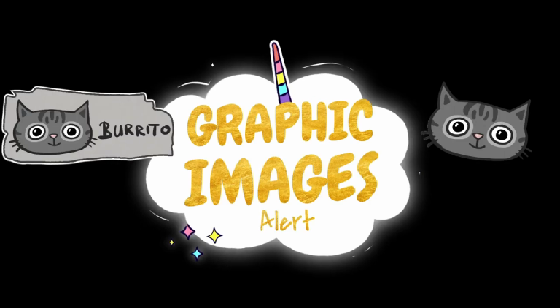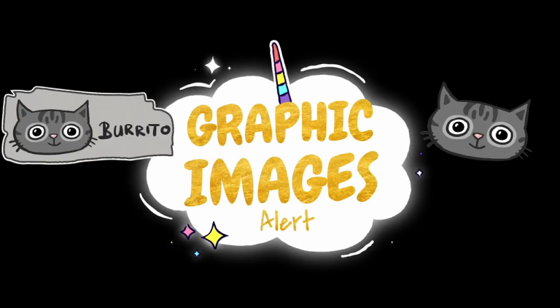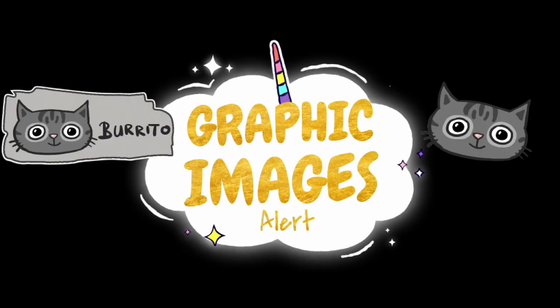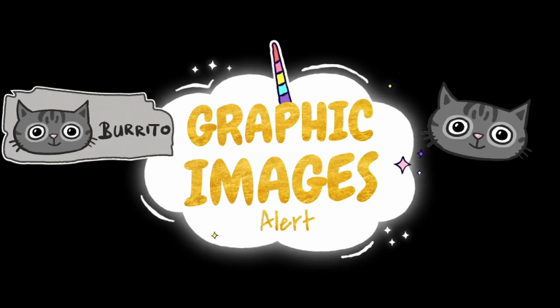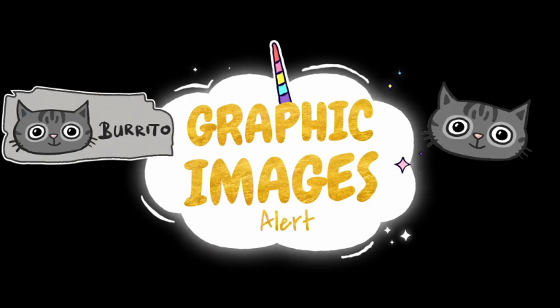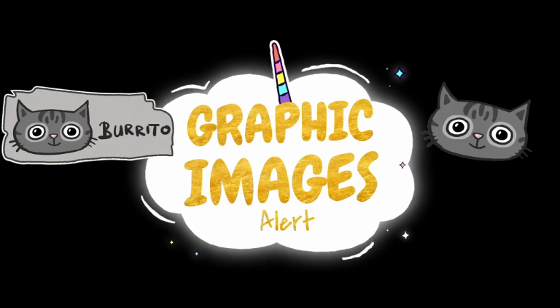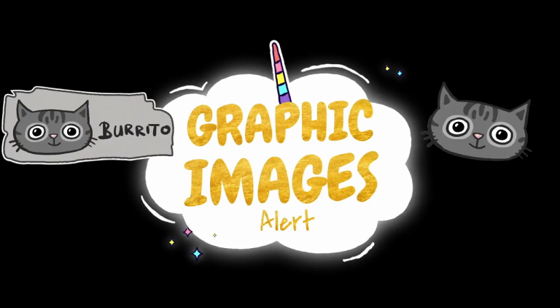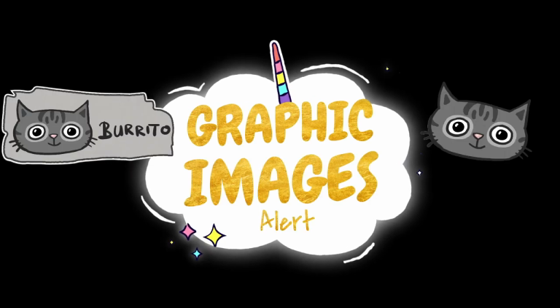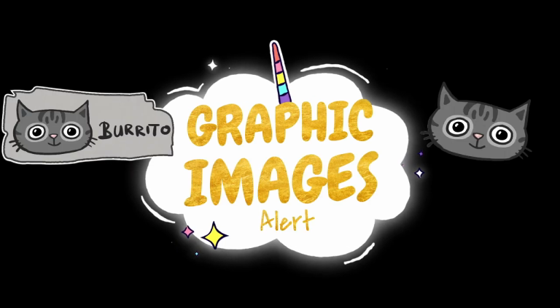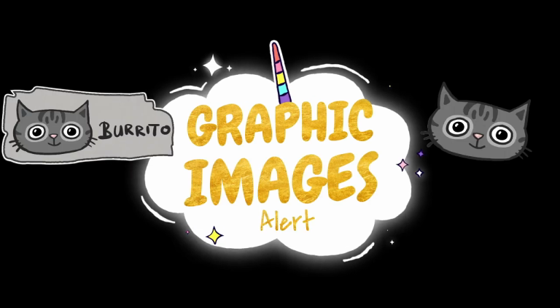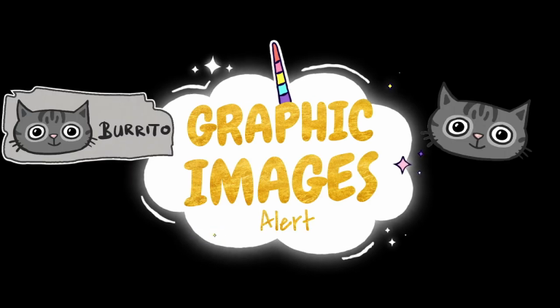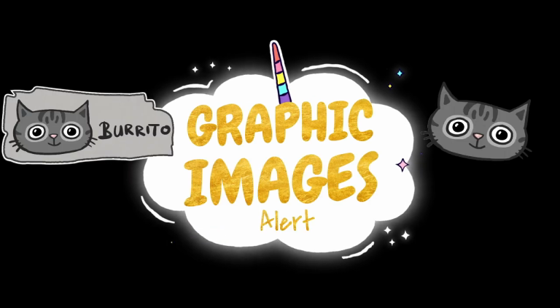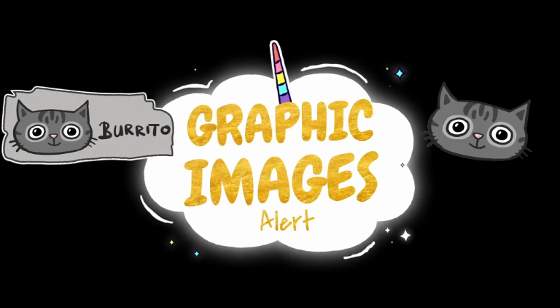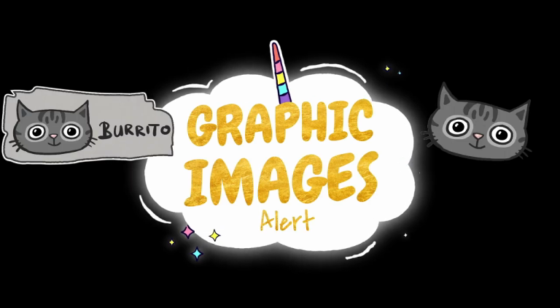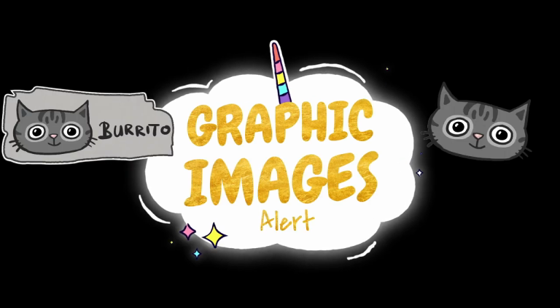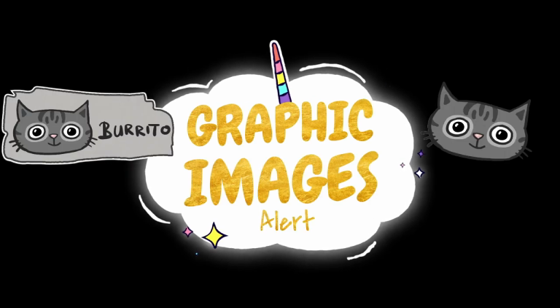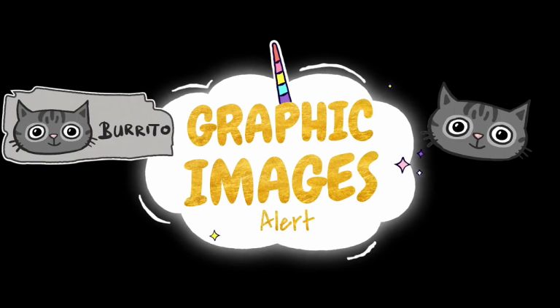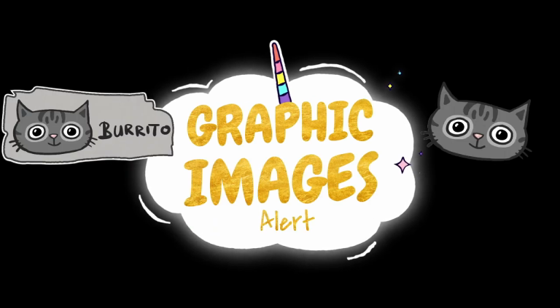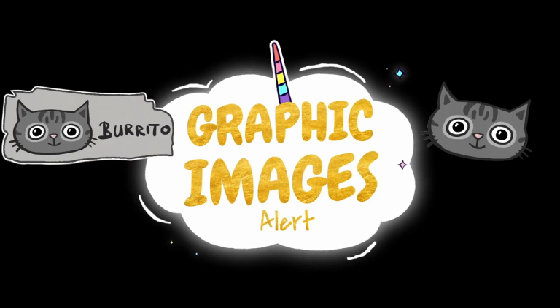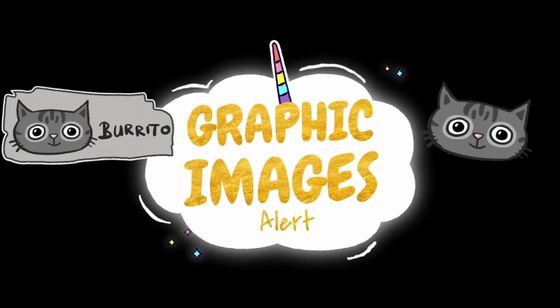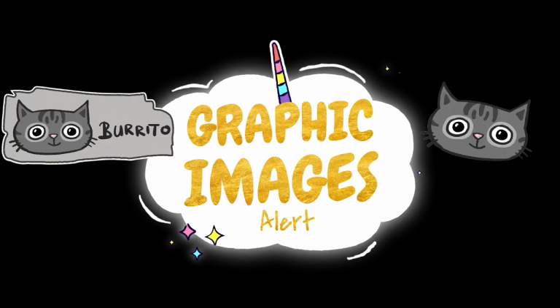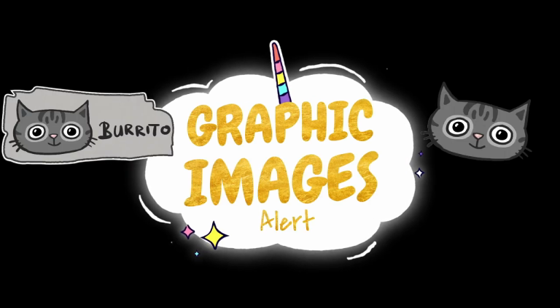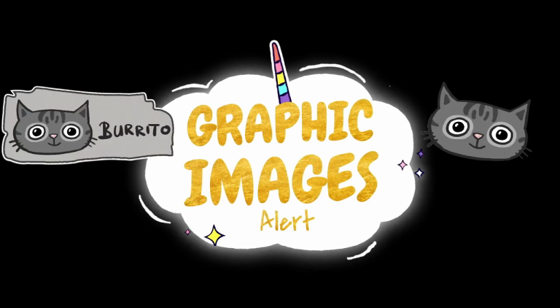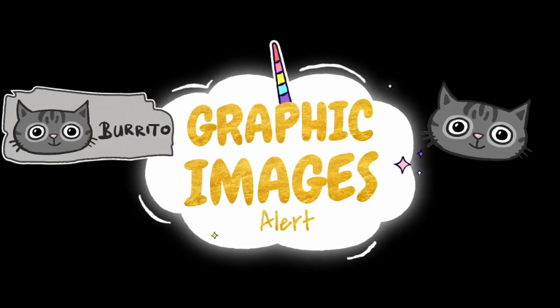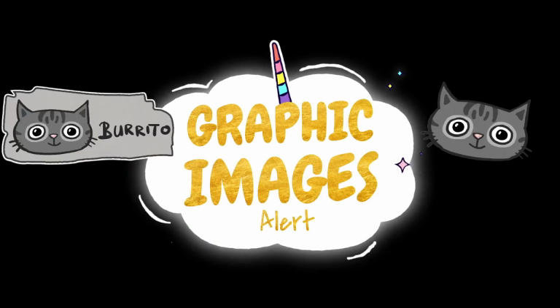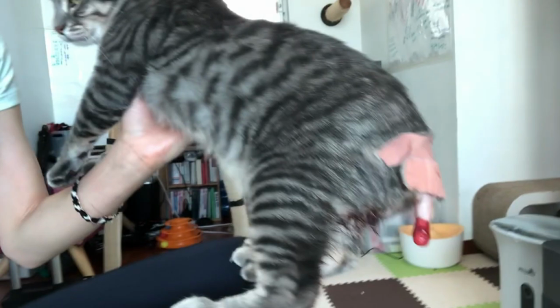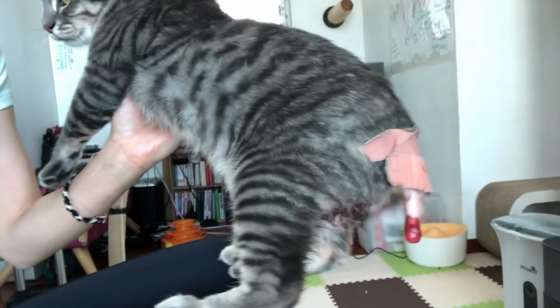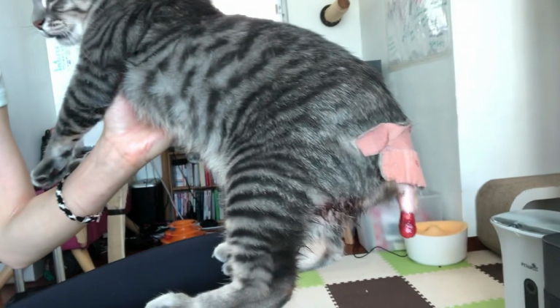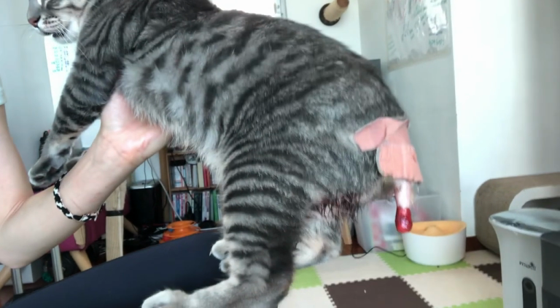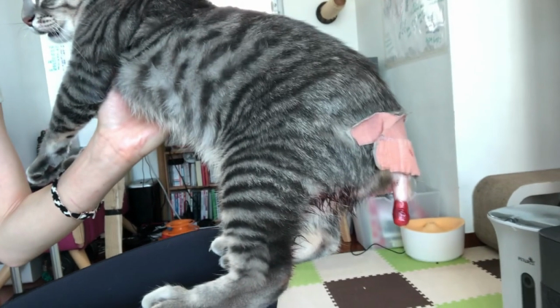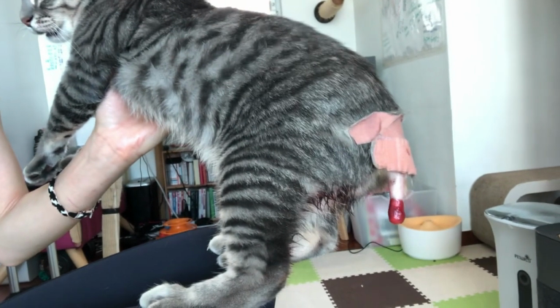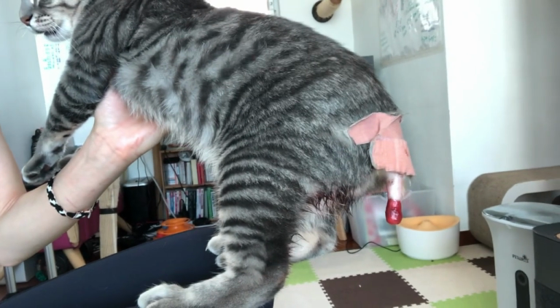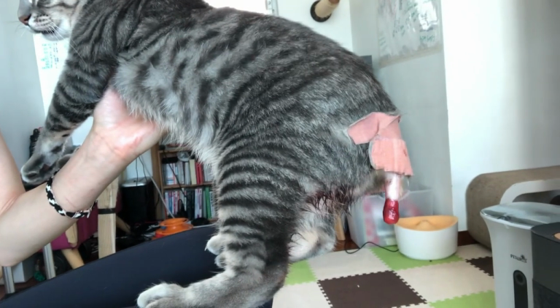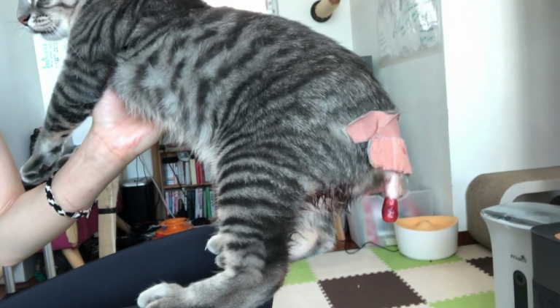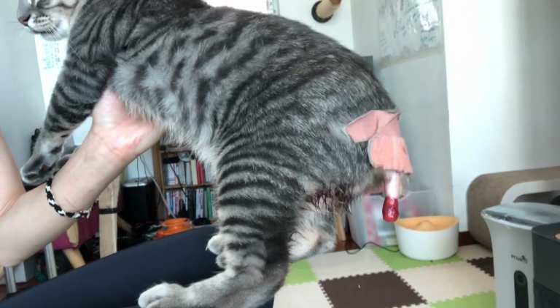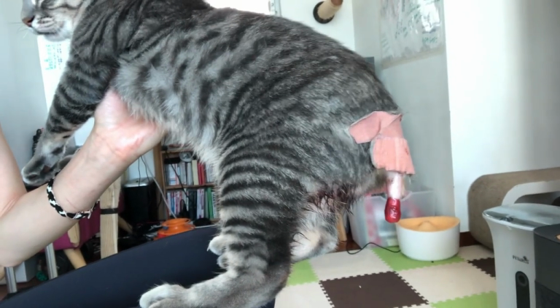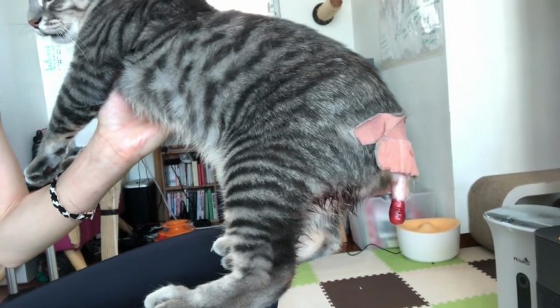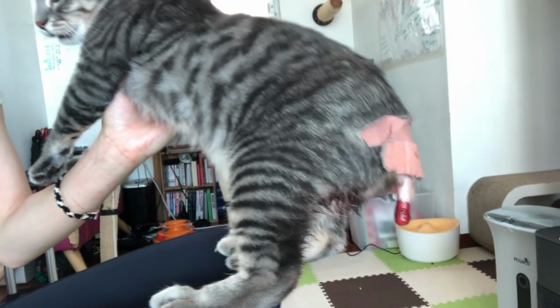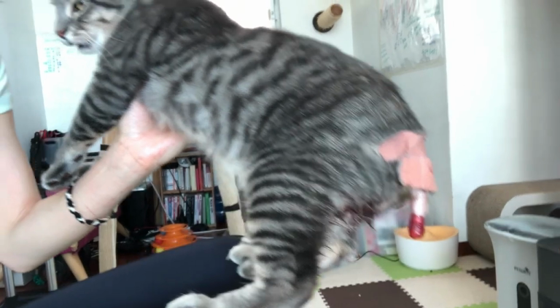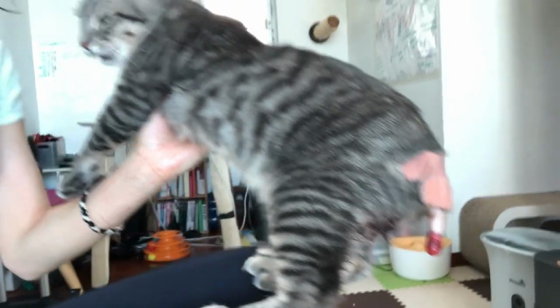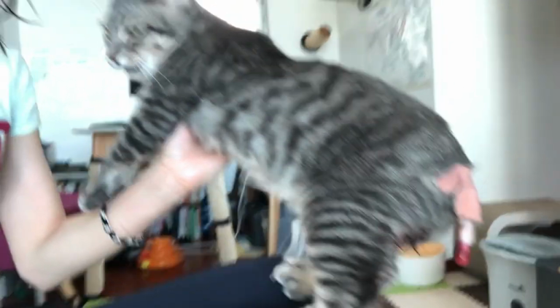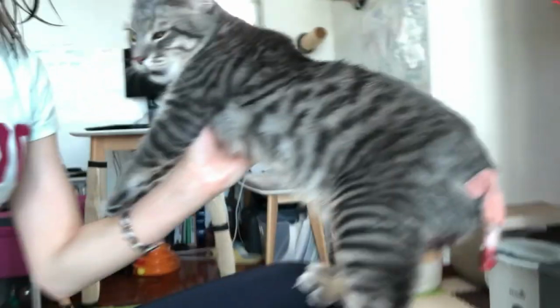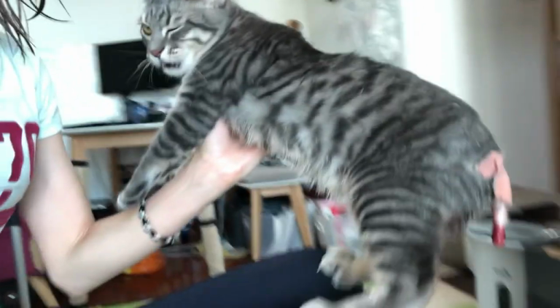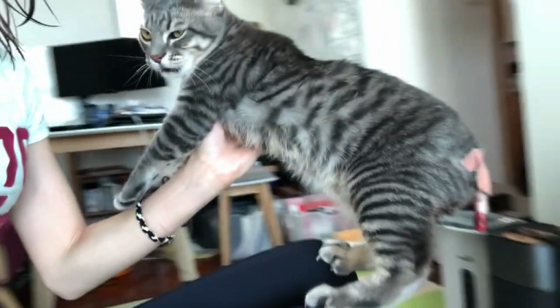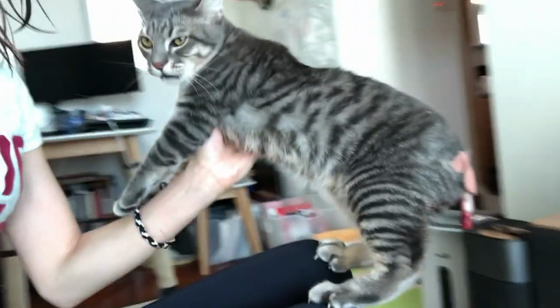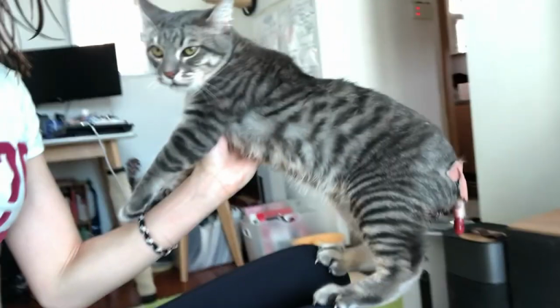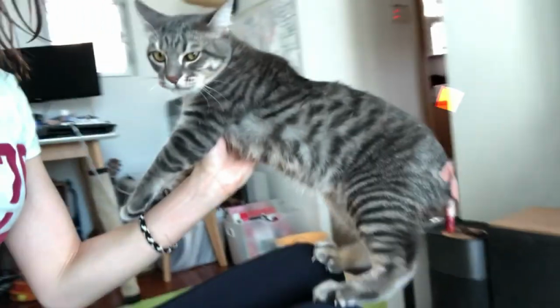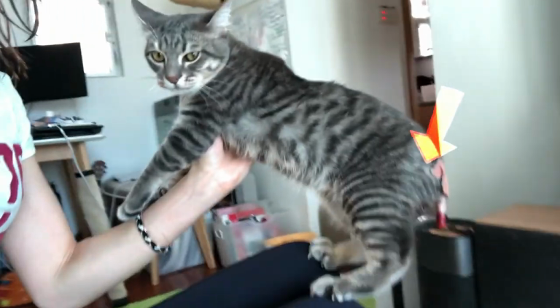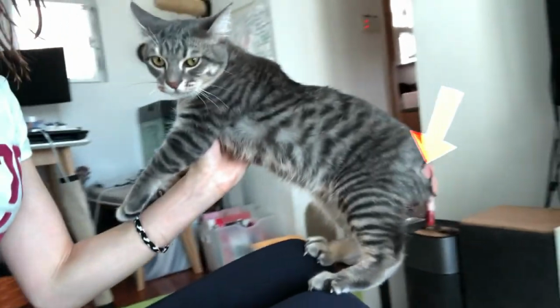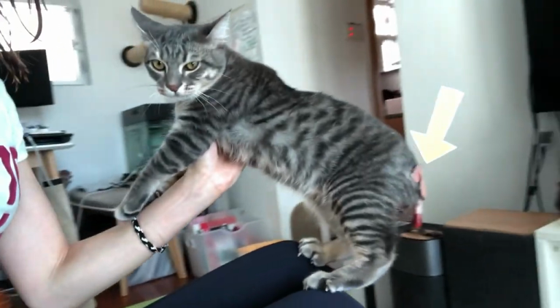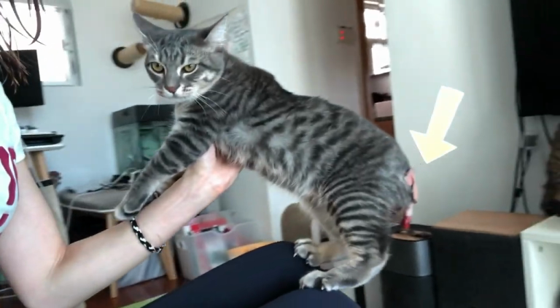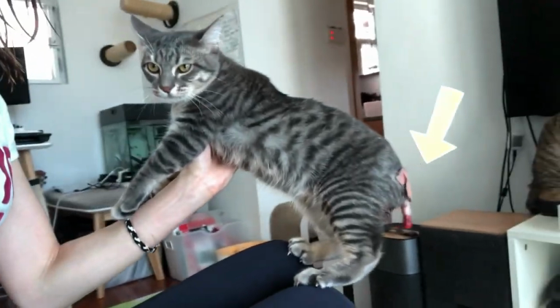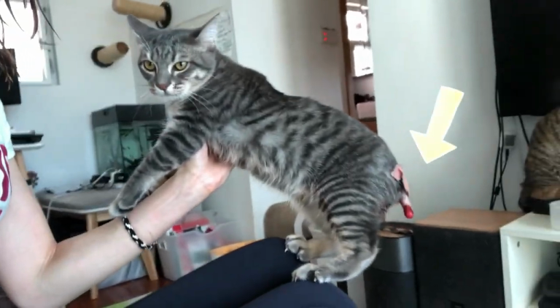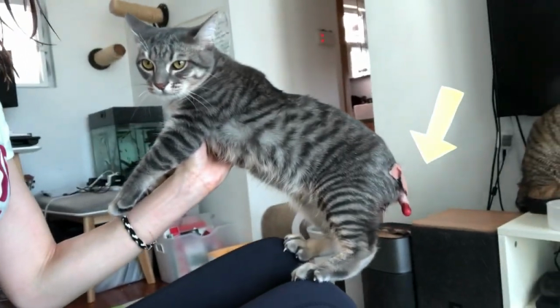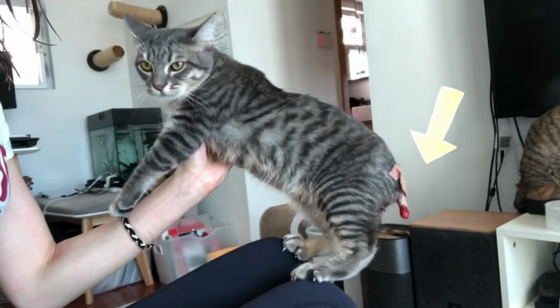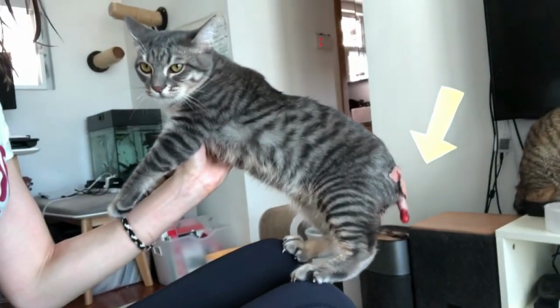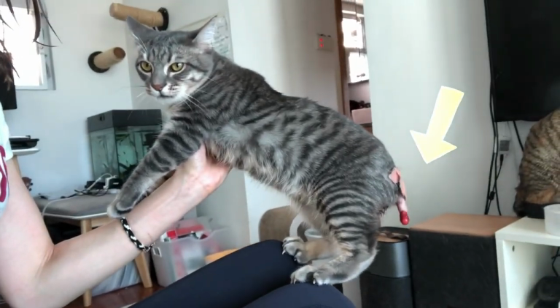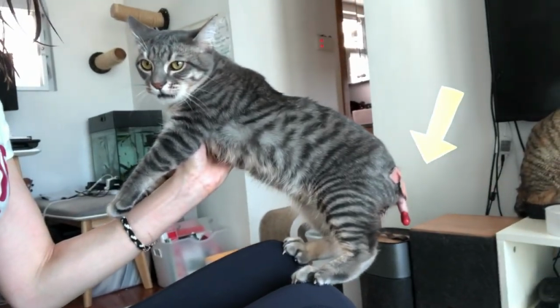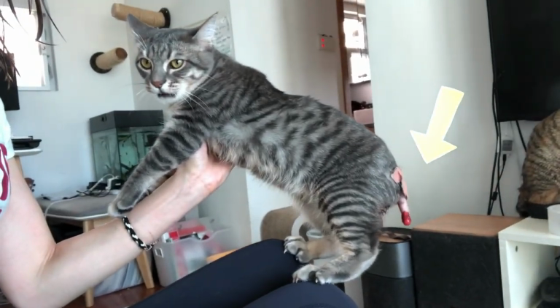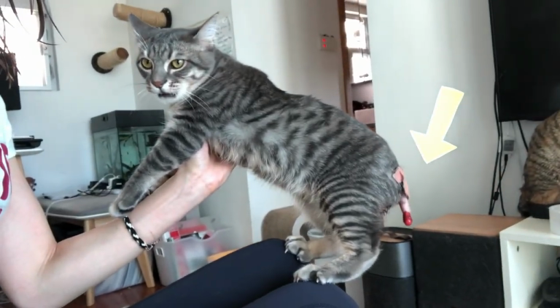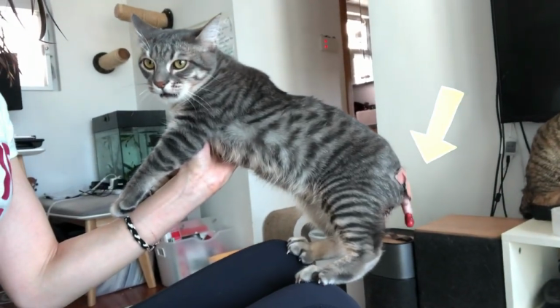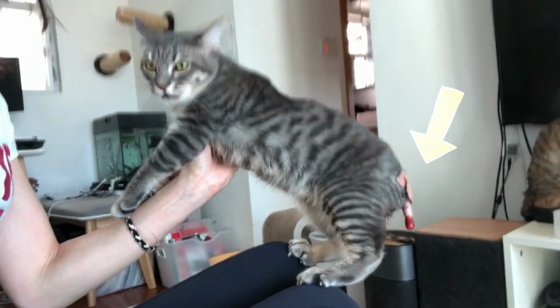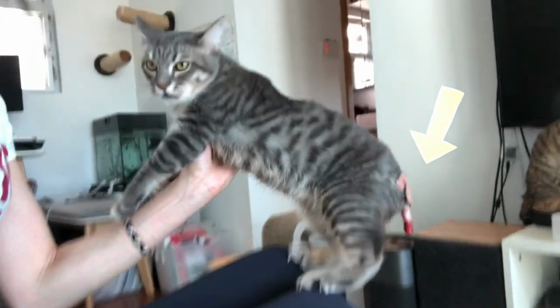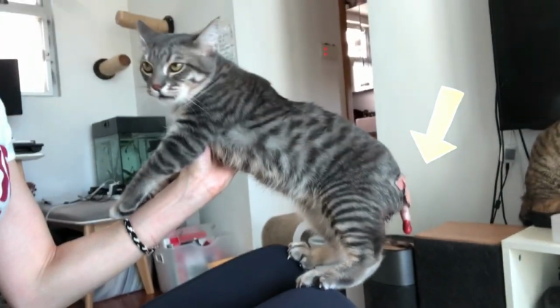Sorry about the graphic images. He had a degloving accident when I found him, and this time his bandage fell off at home.